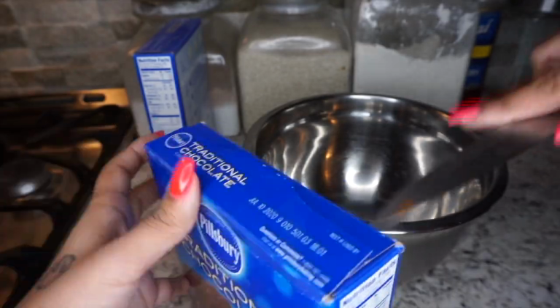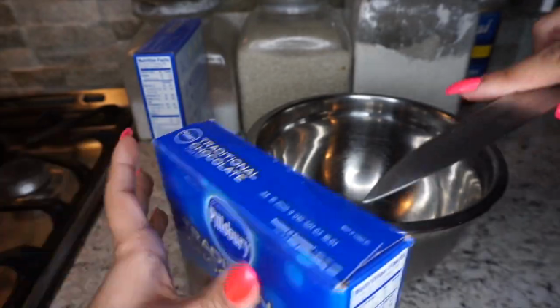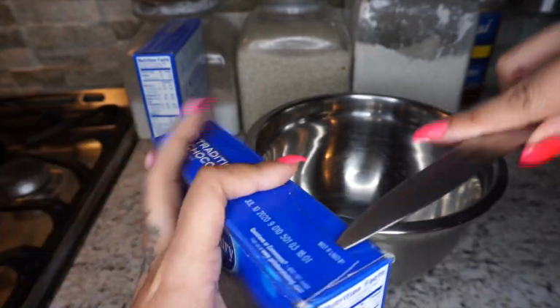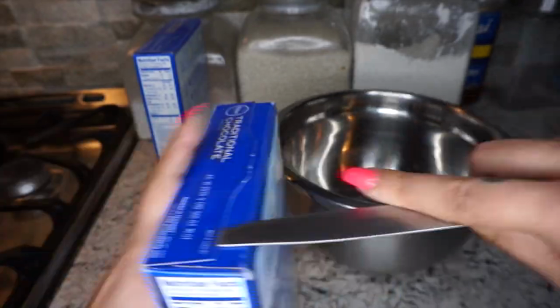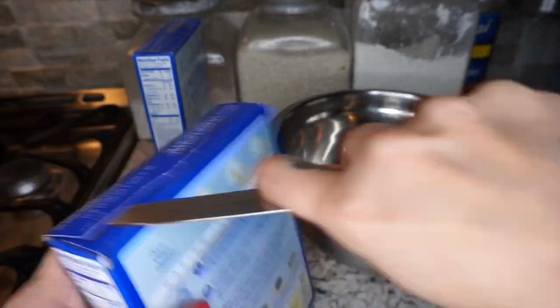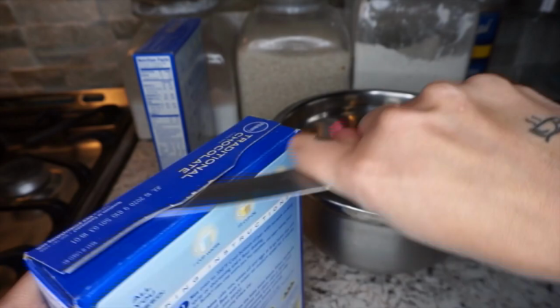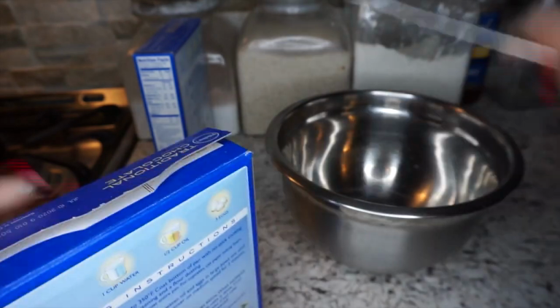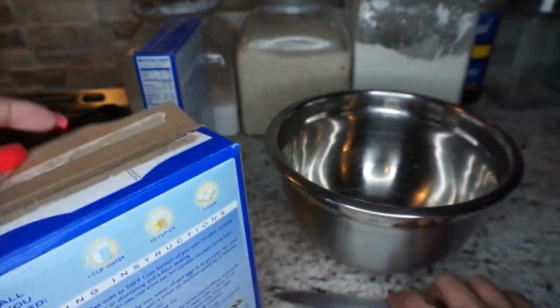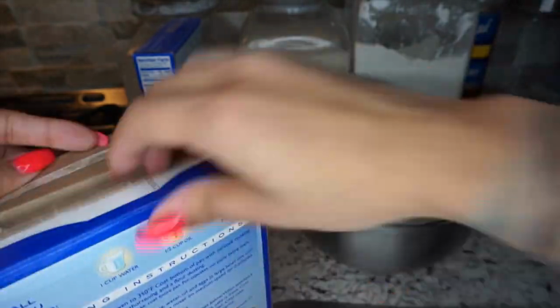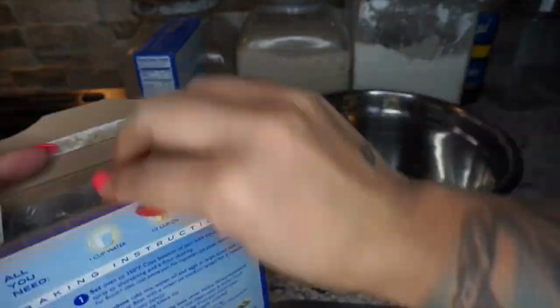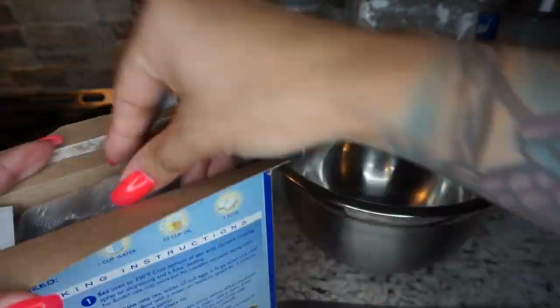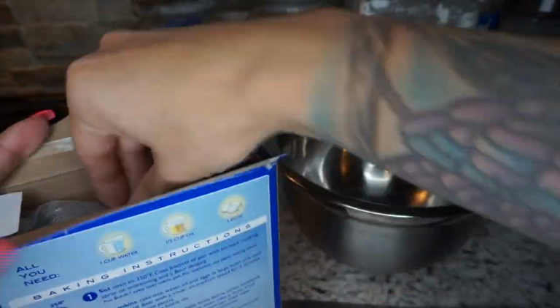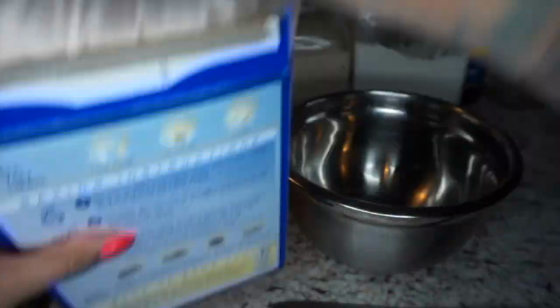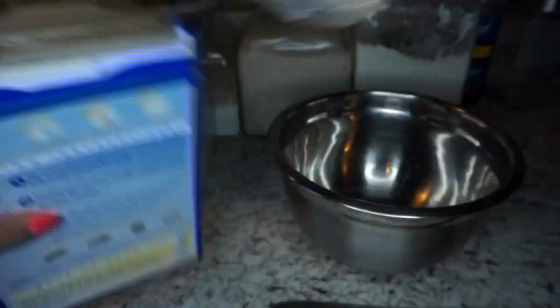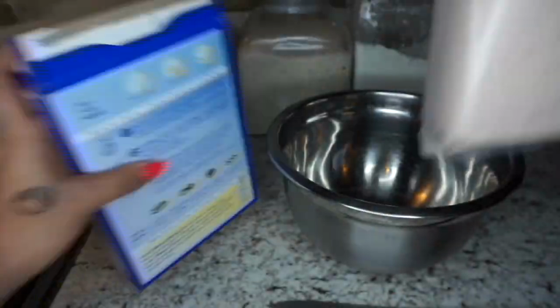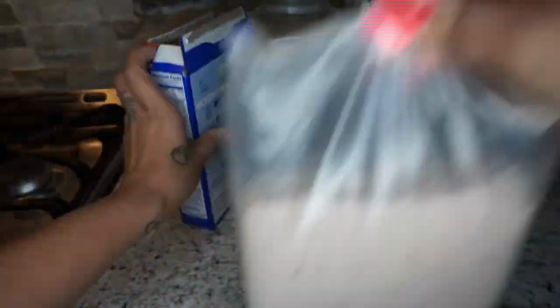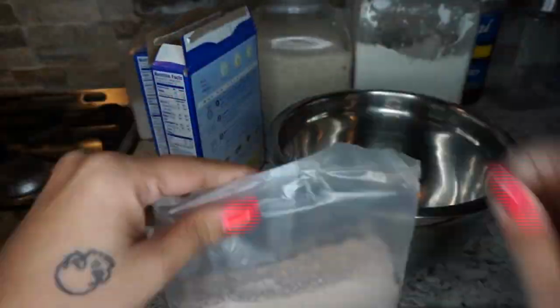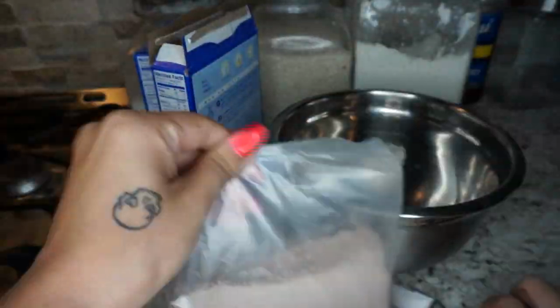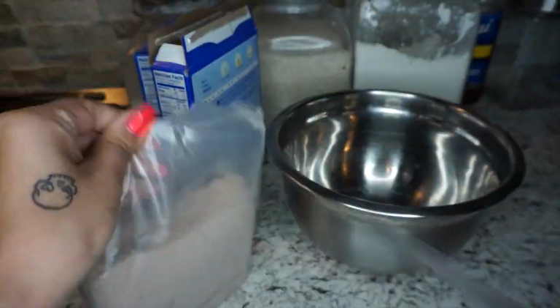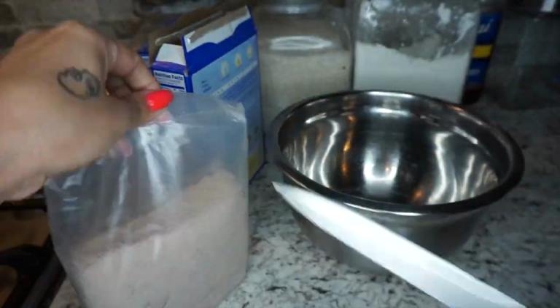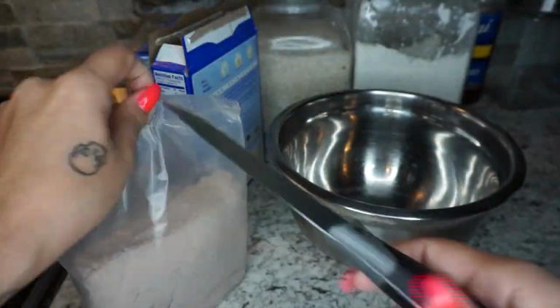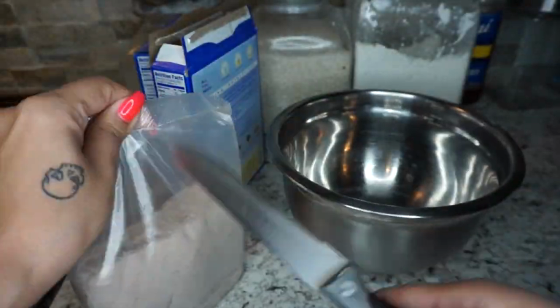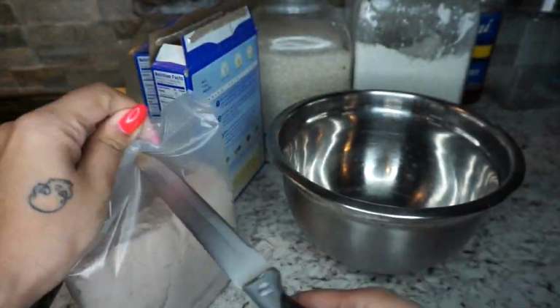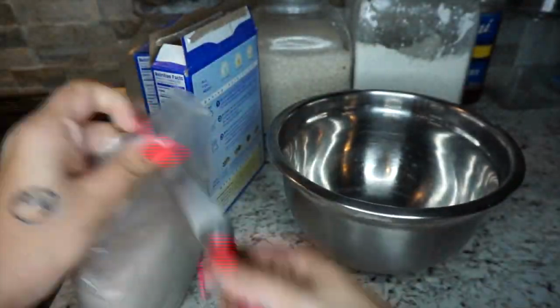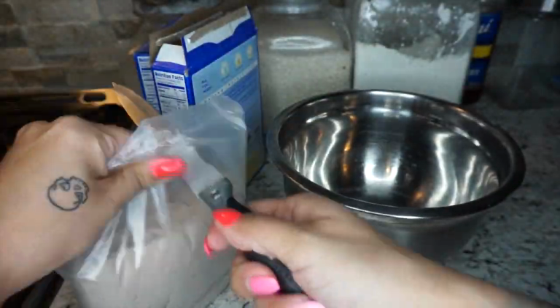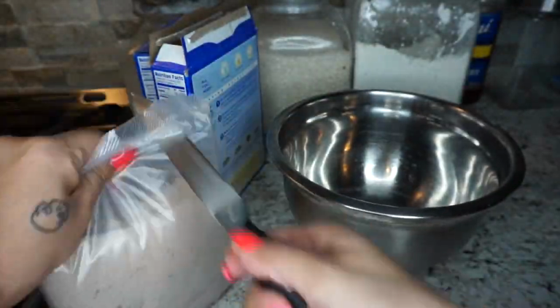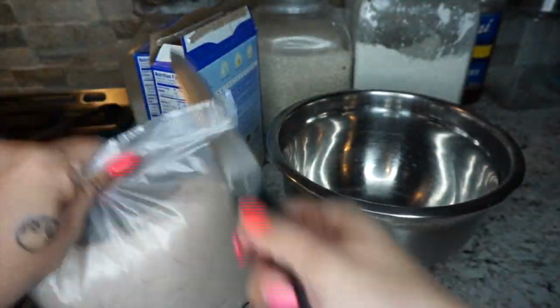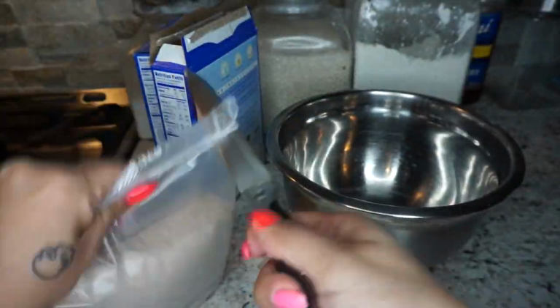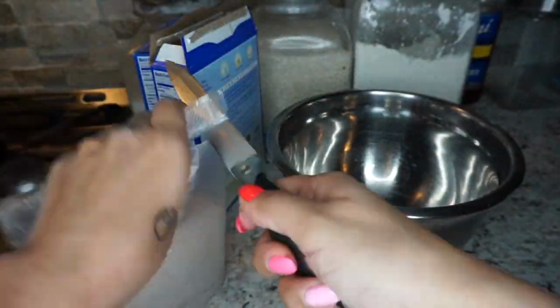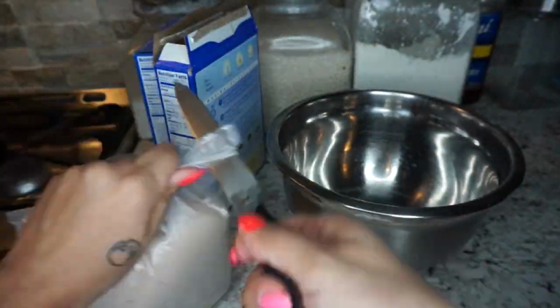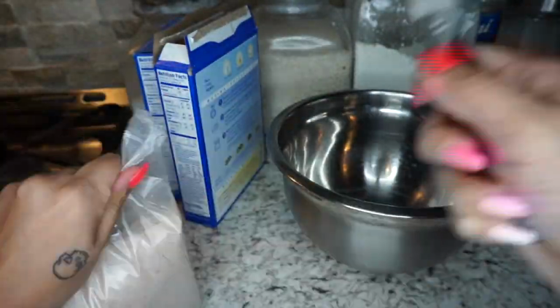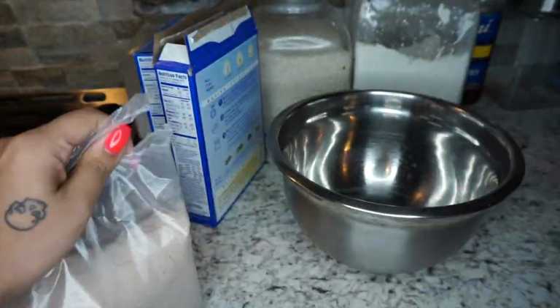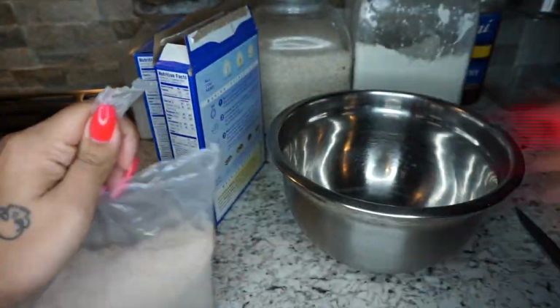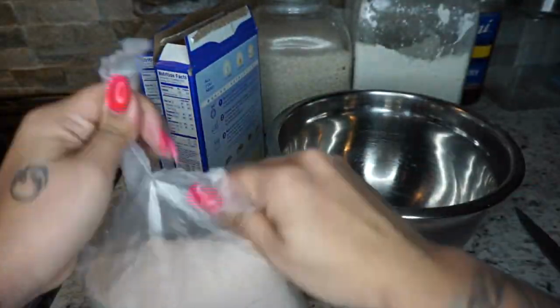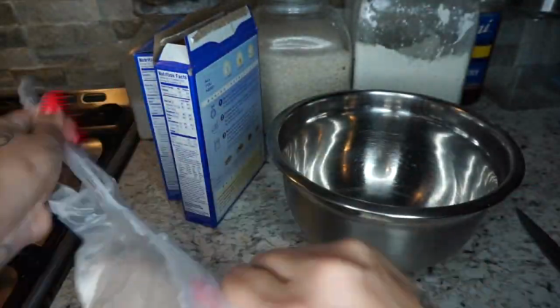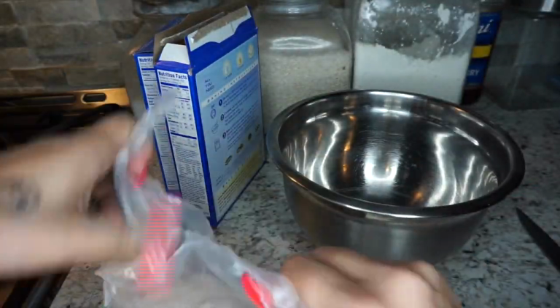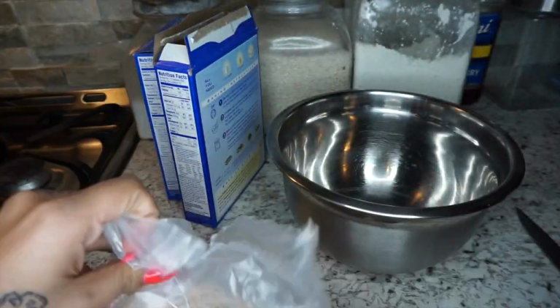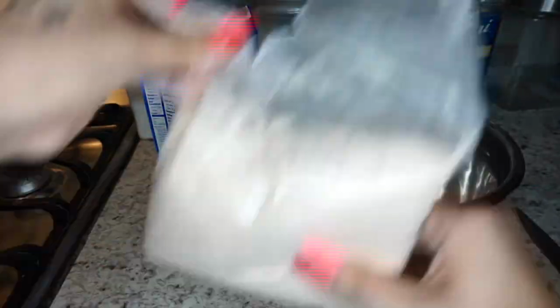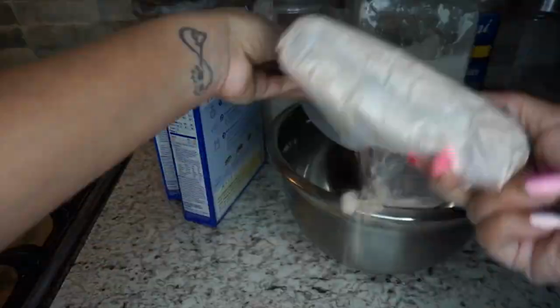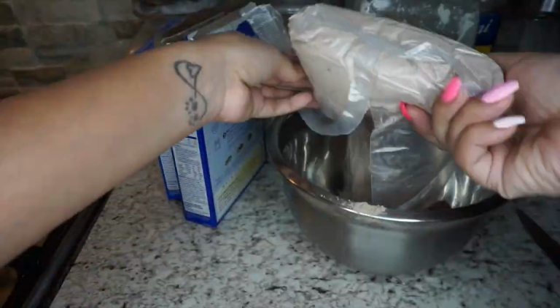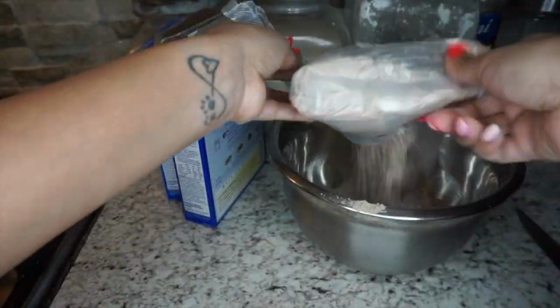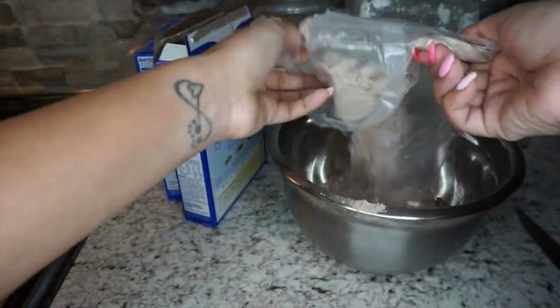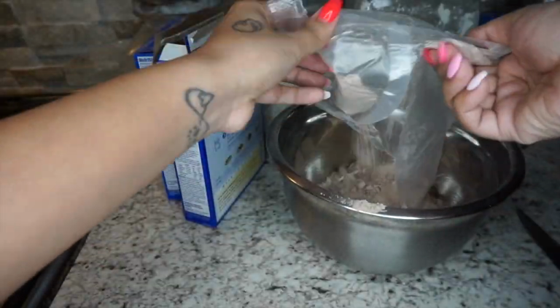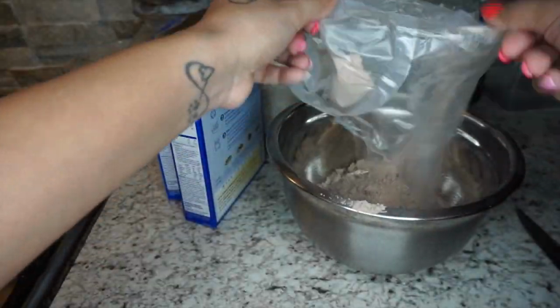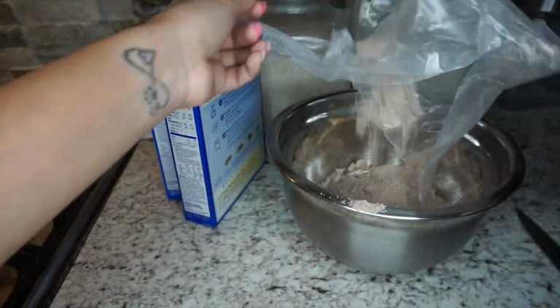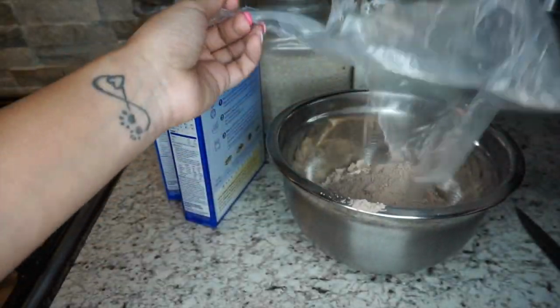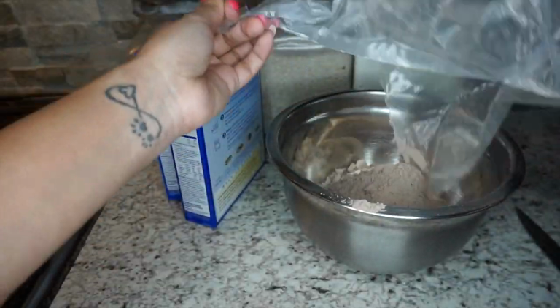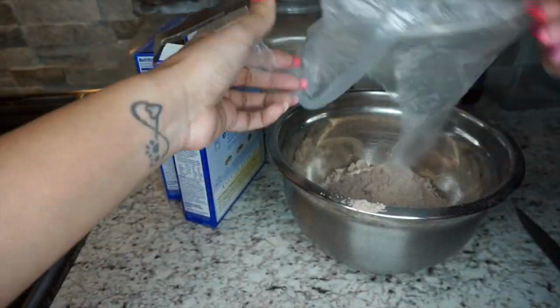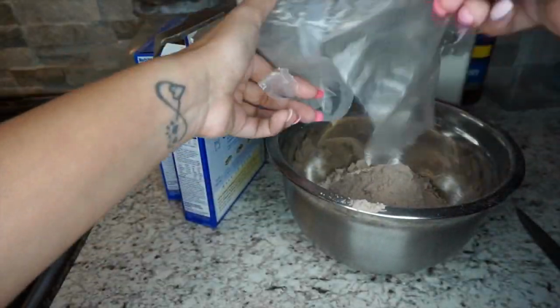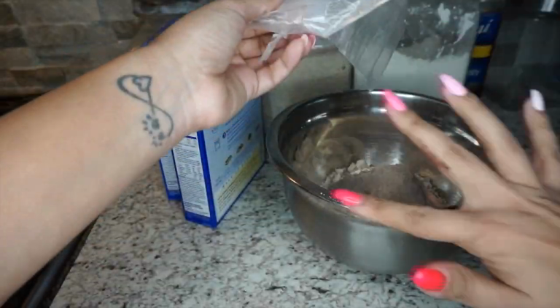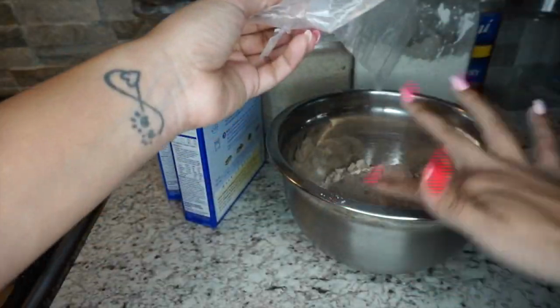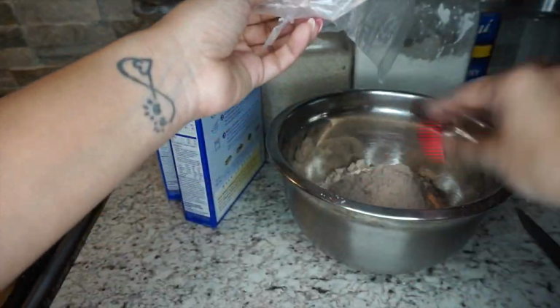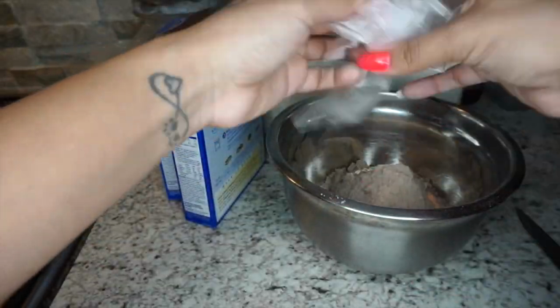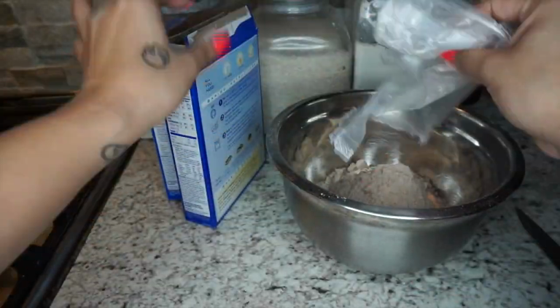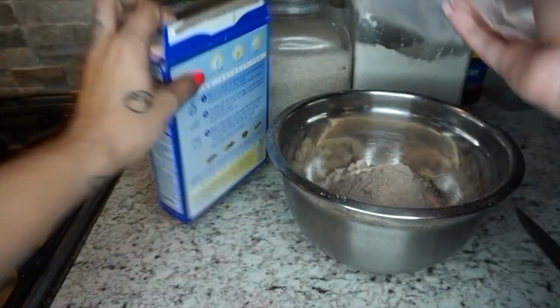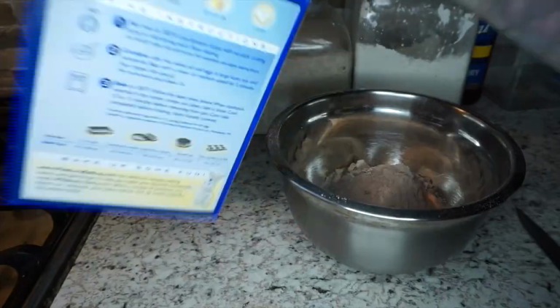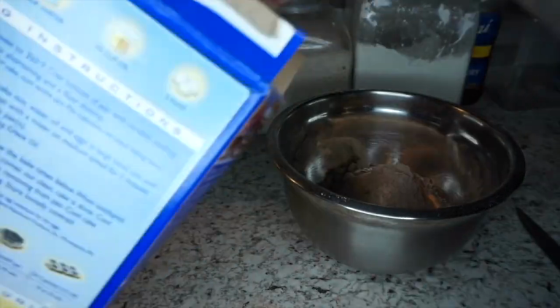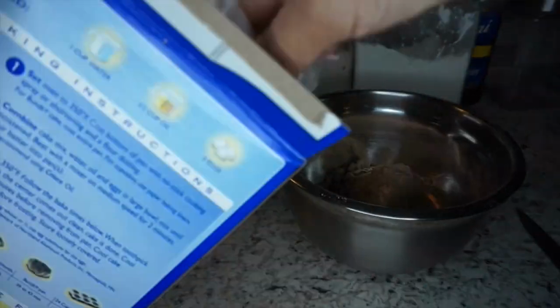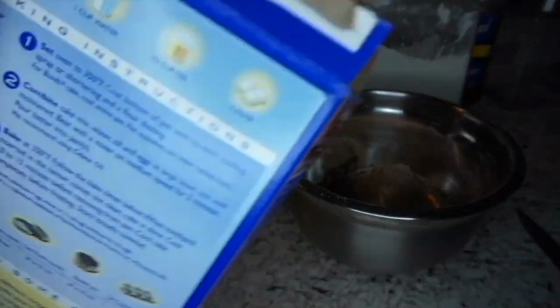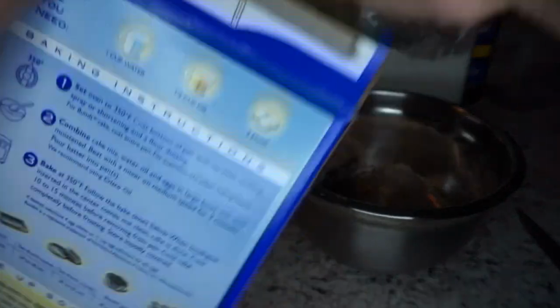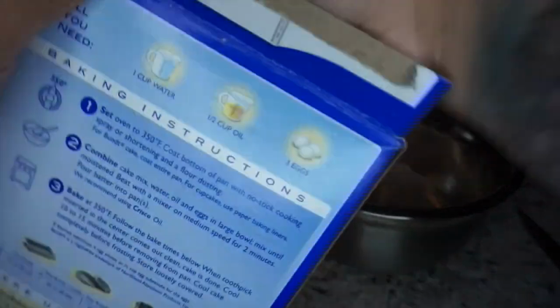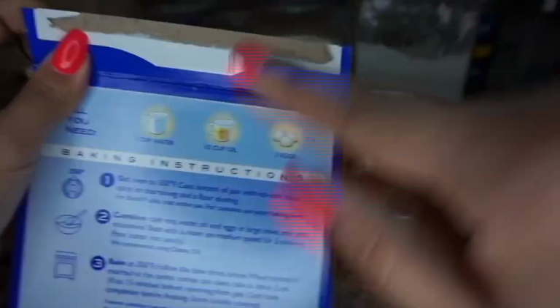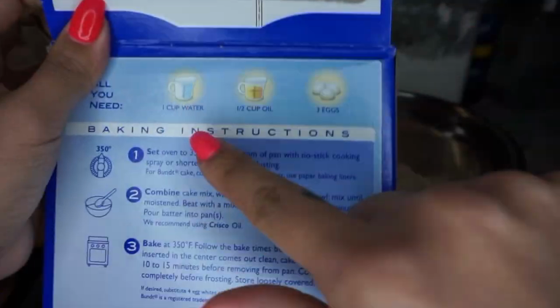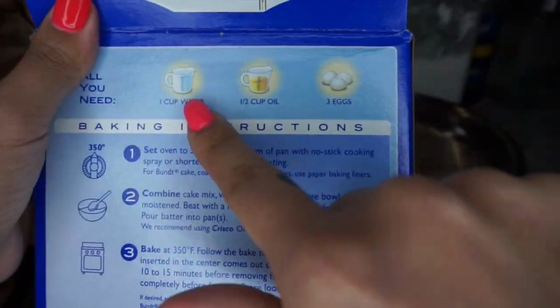Alright guys, this is really easy — all you're doing is following the cake instructions on the box. That's basically it.